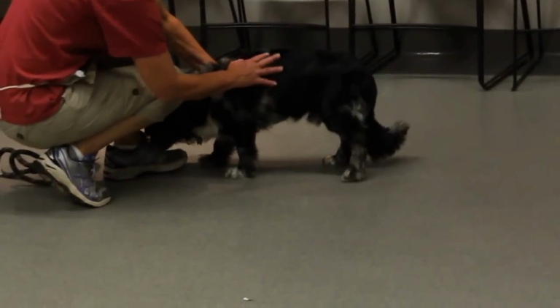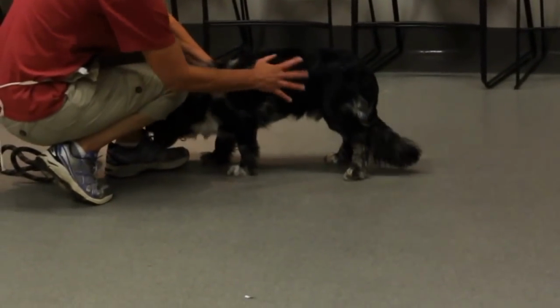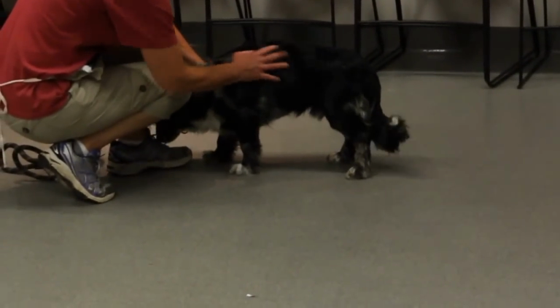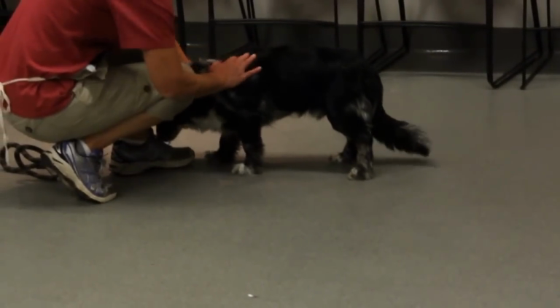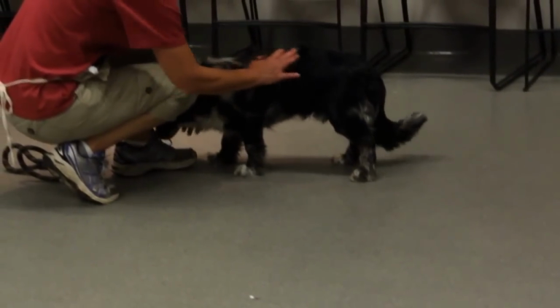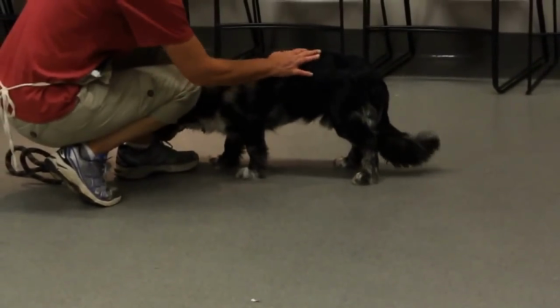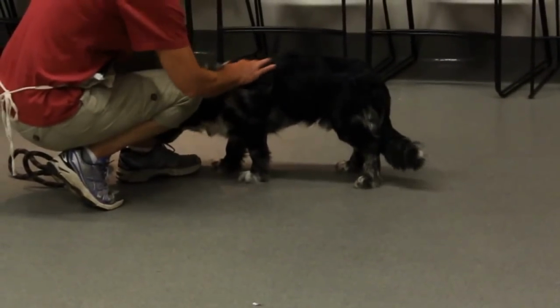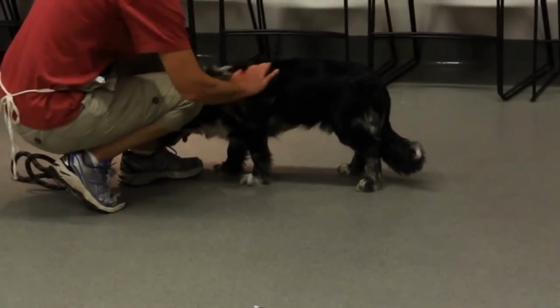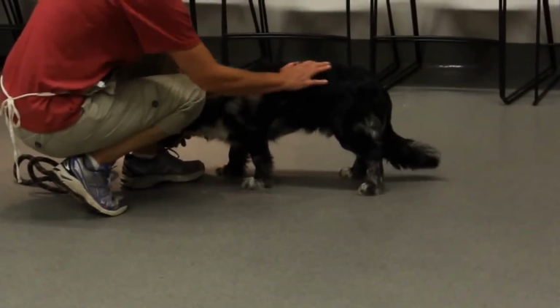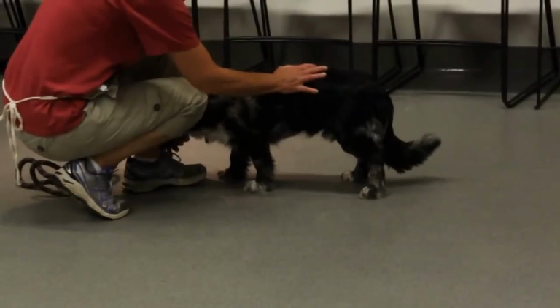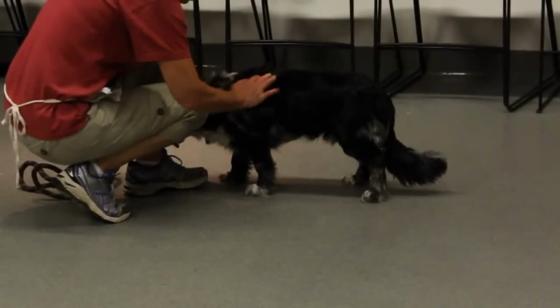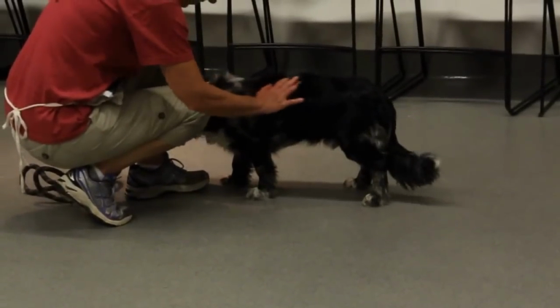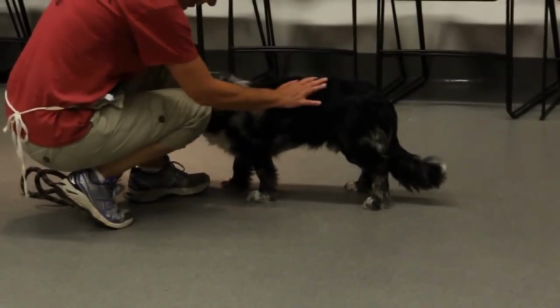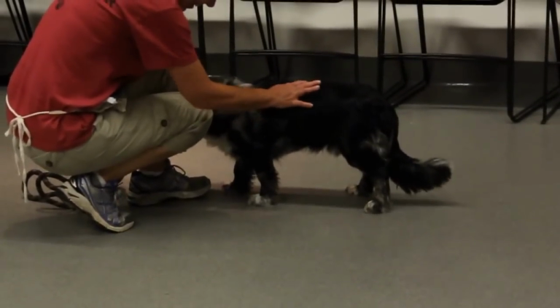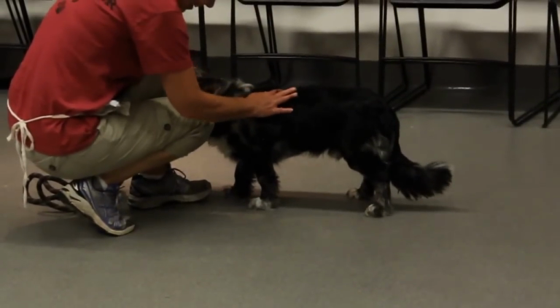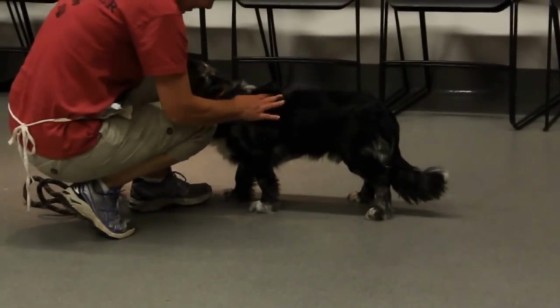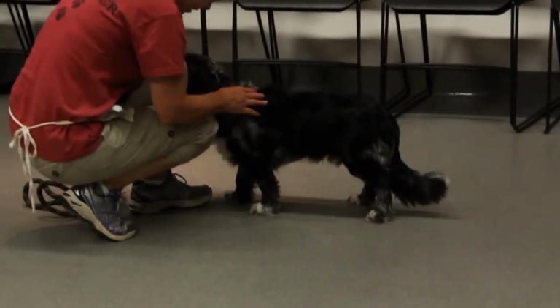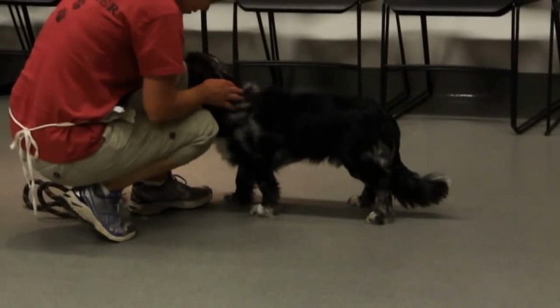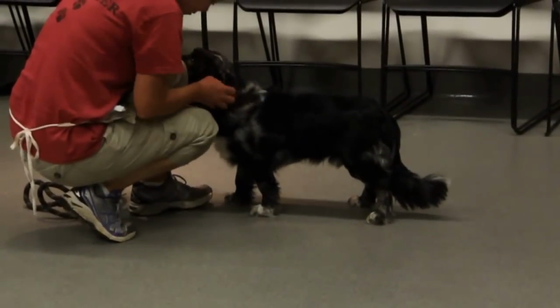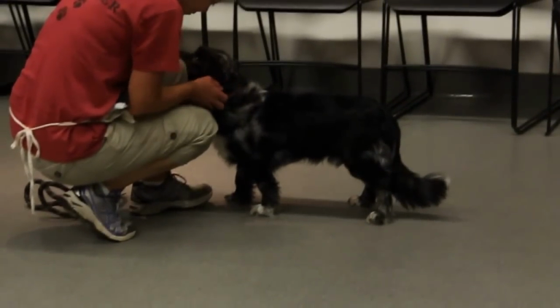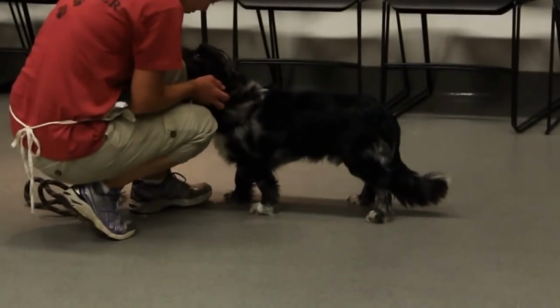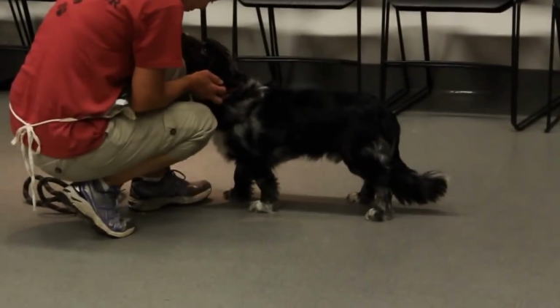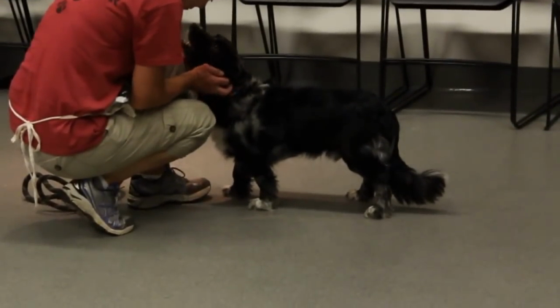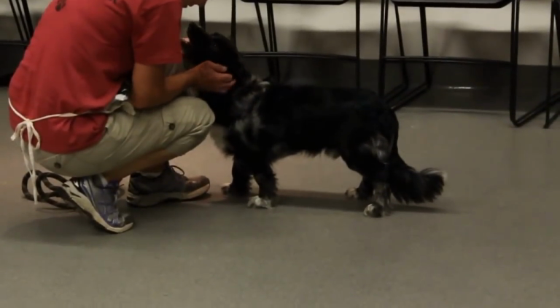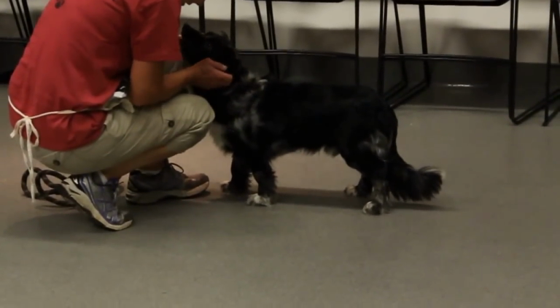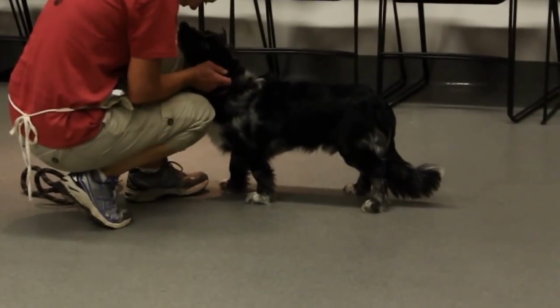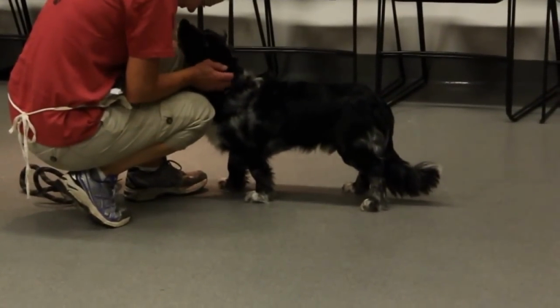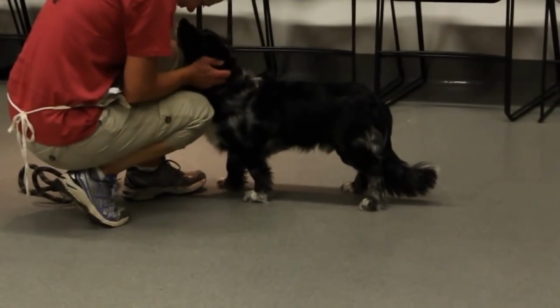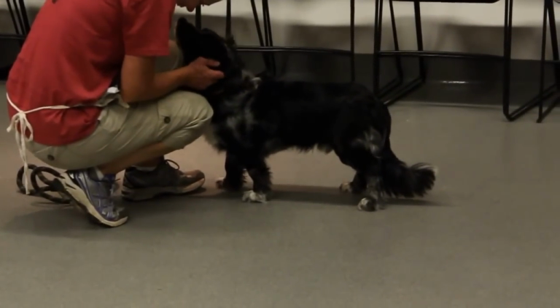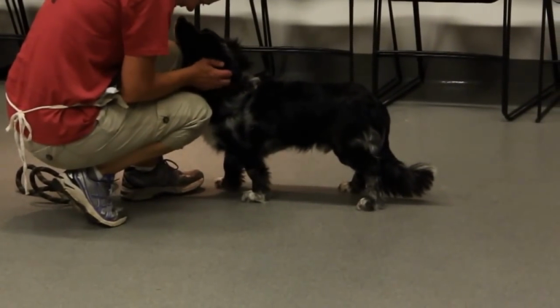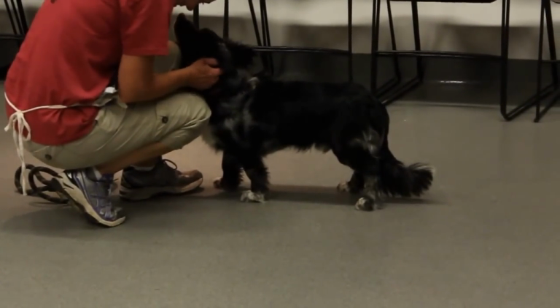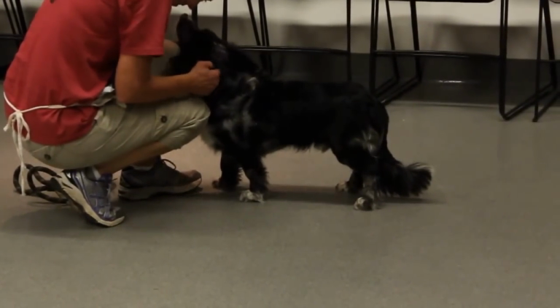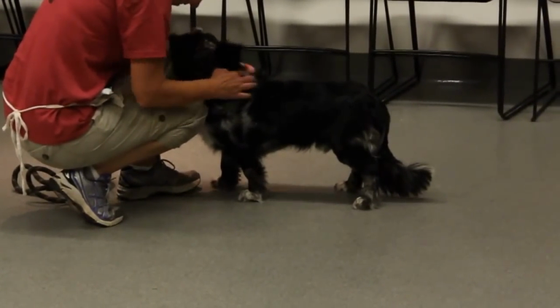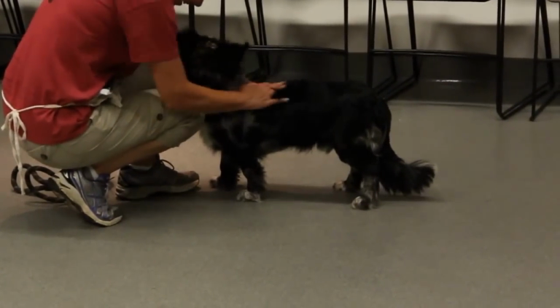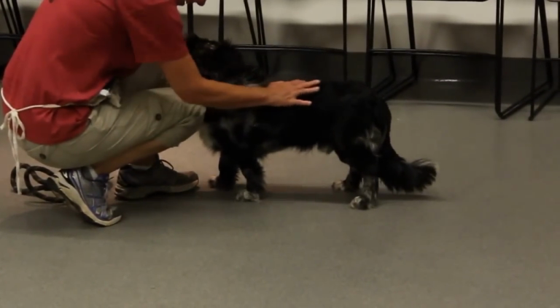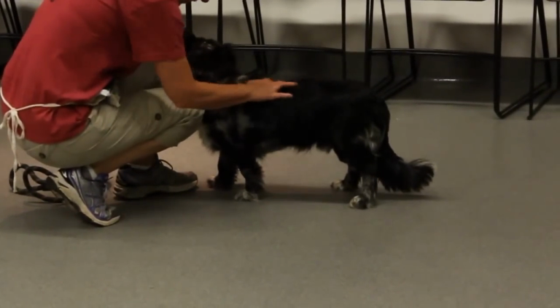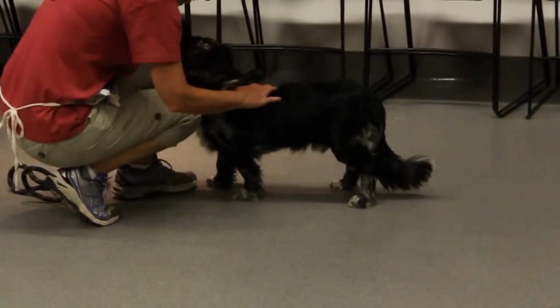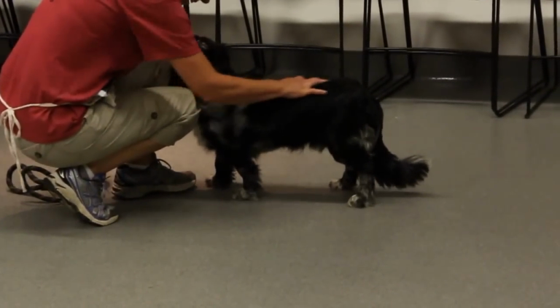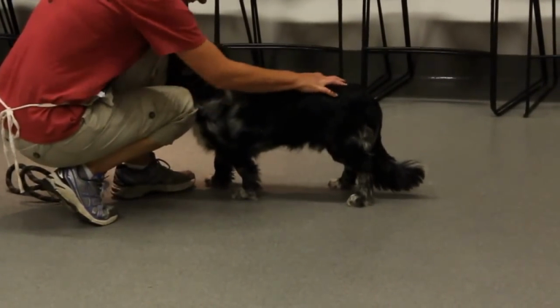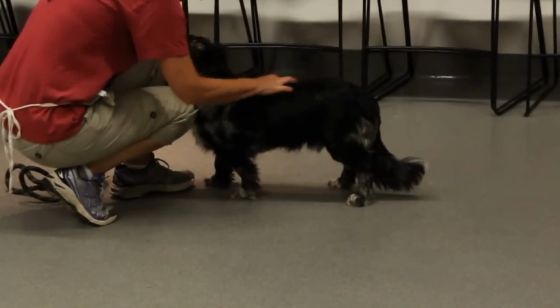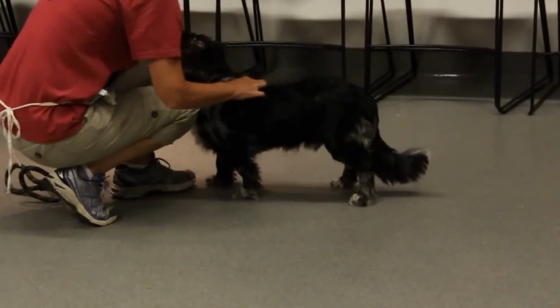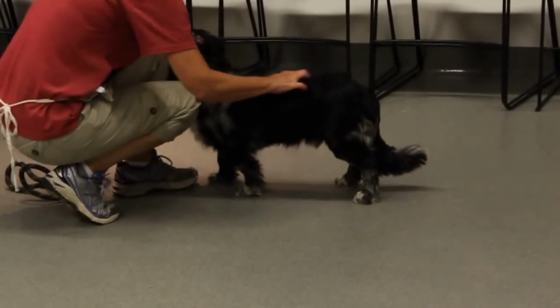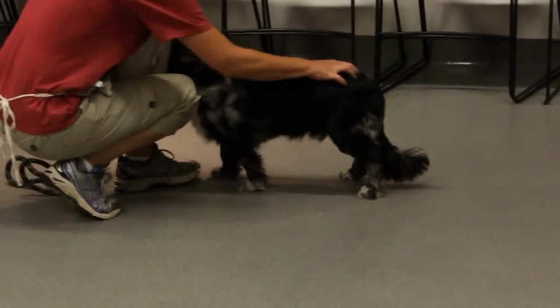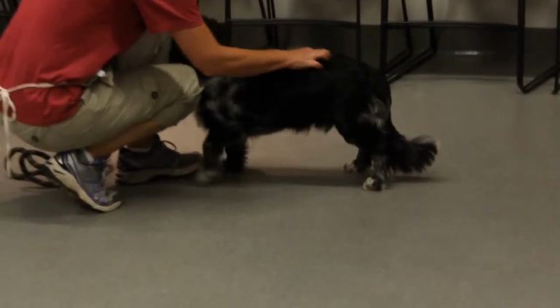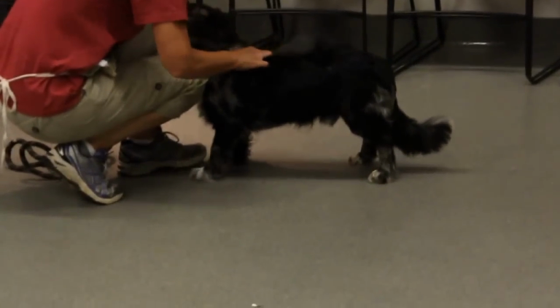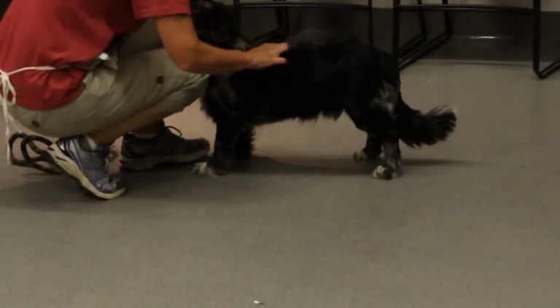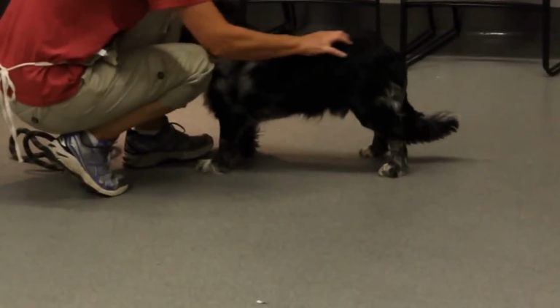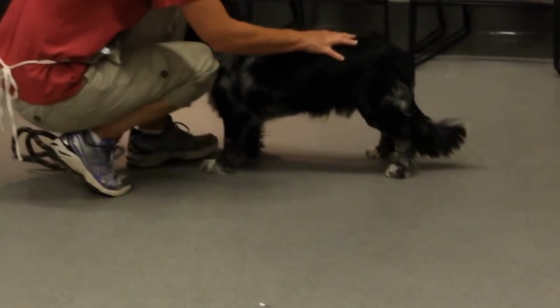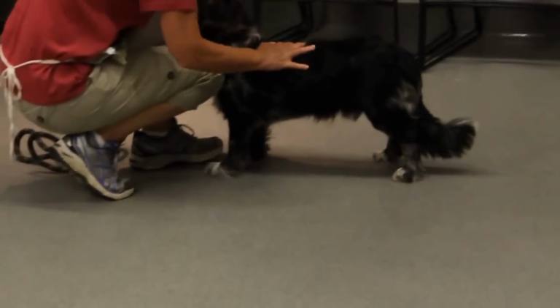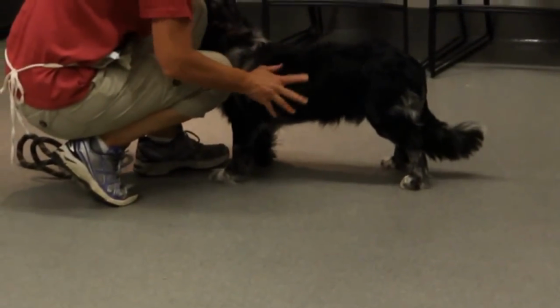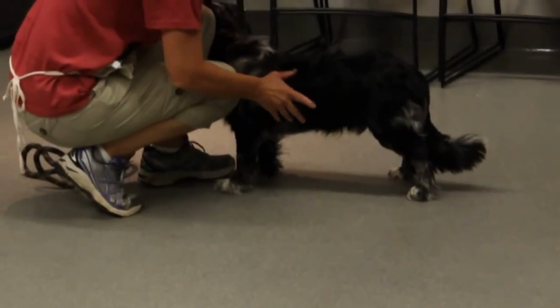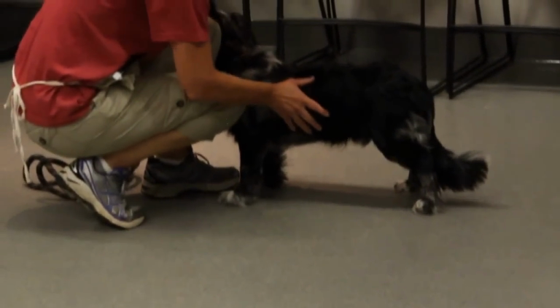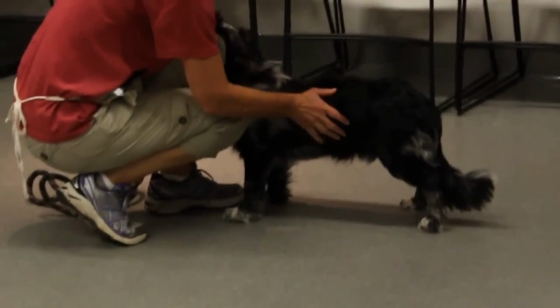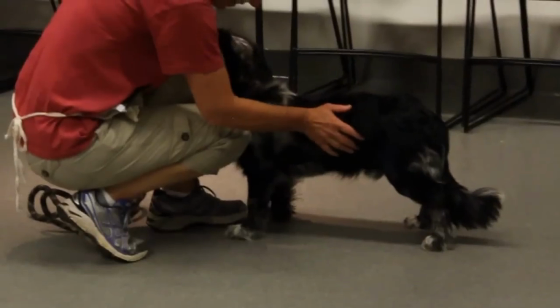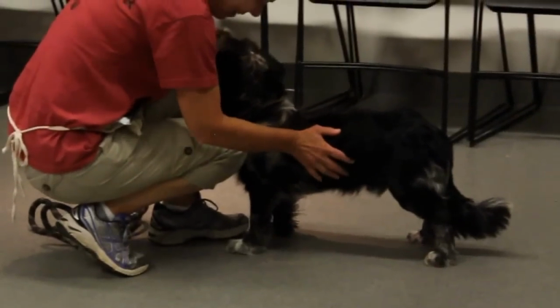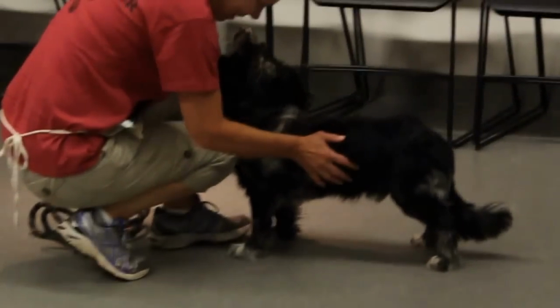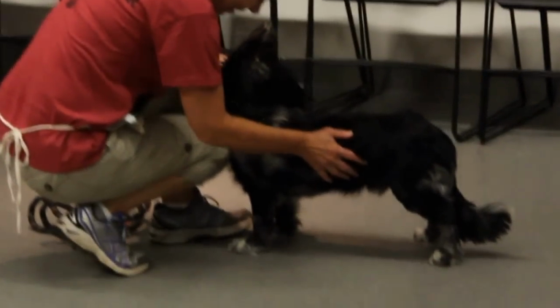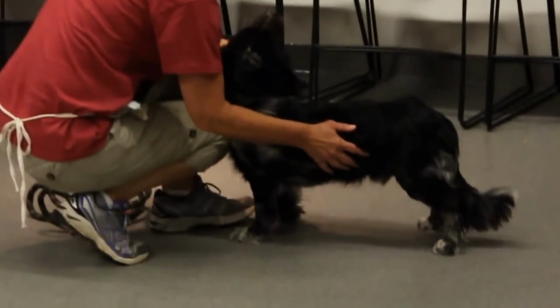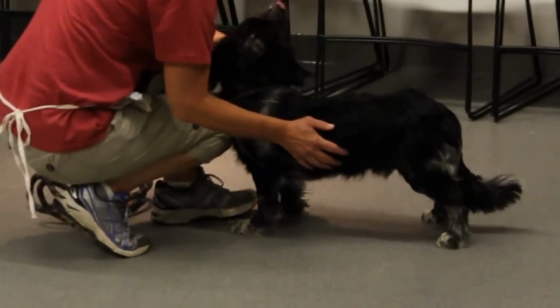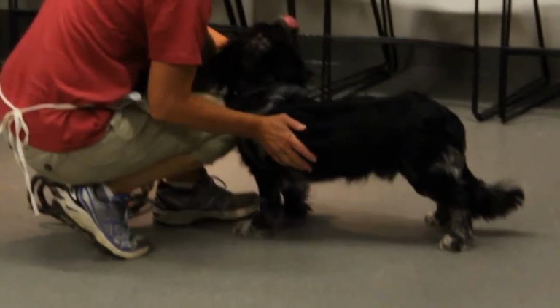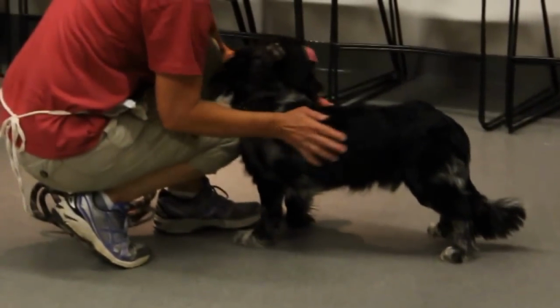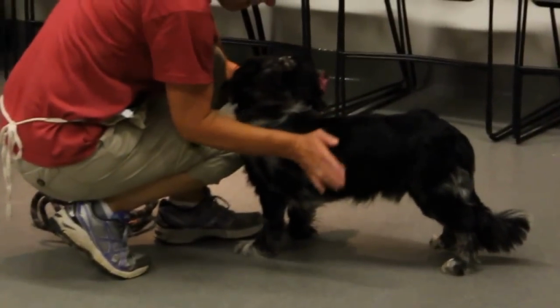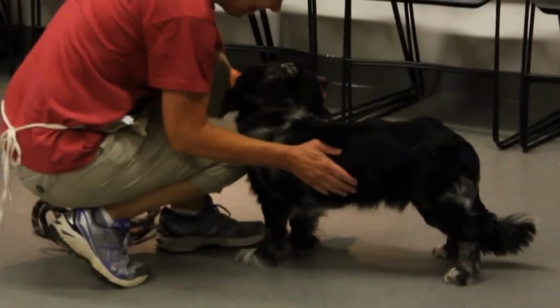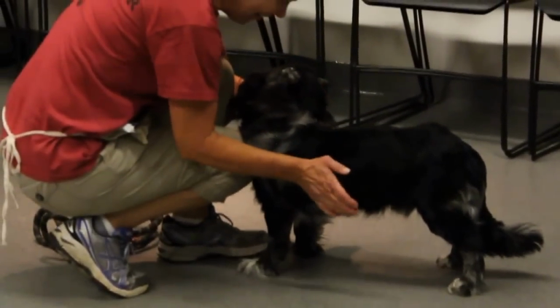He'd be great in a home that could let him explore, maybe somewhere with a backyard. Otherwise, someone who could take him for those long walks.